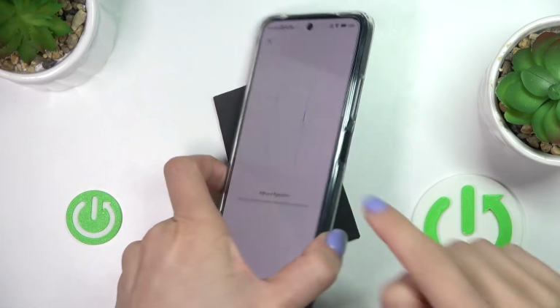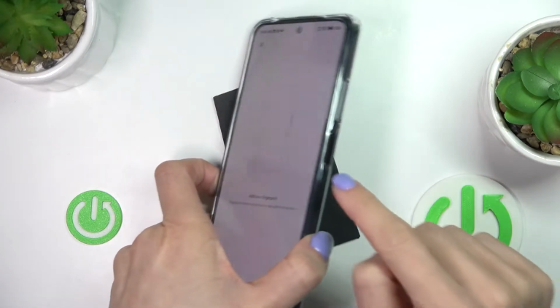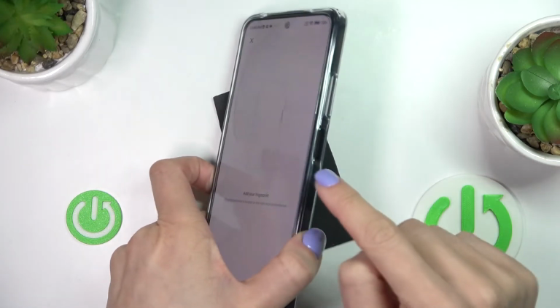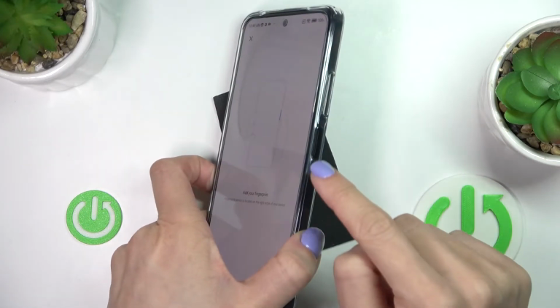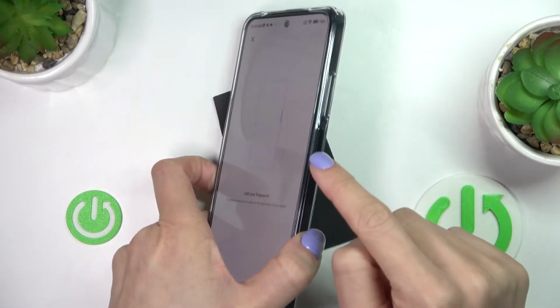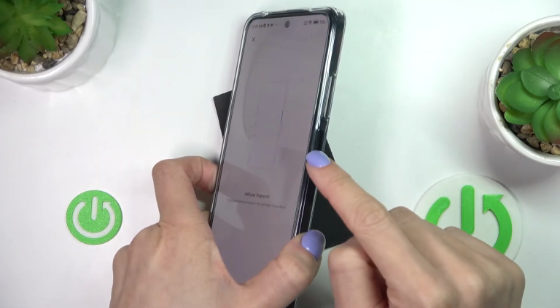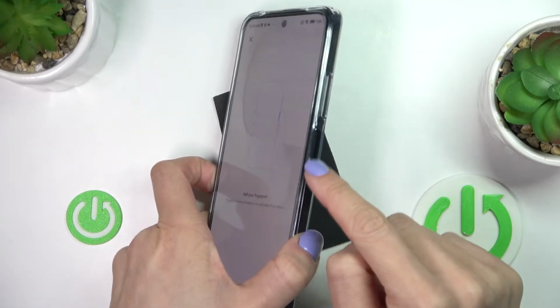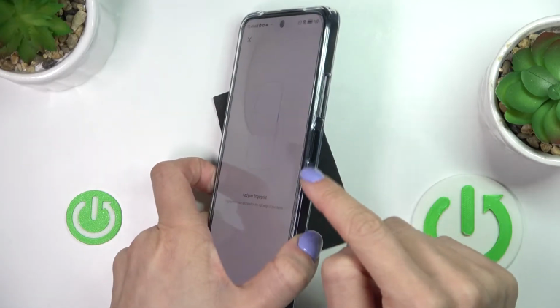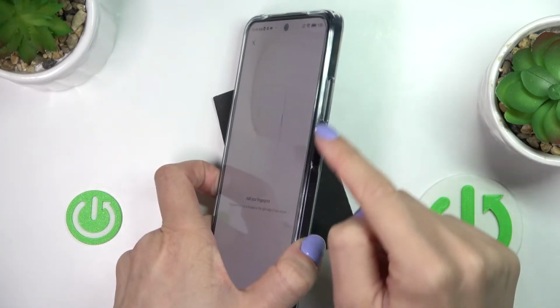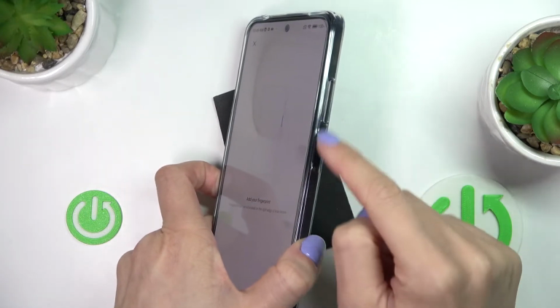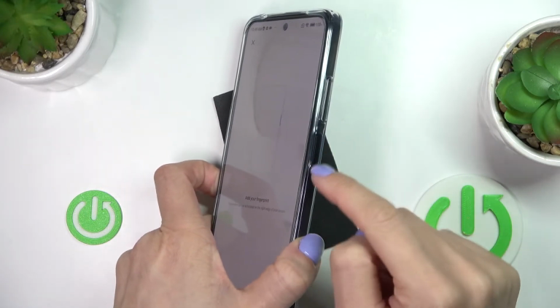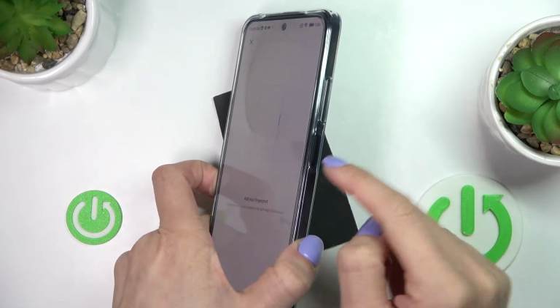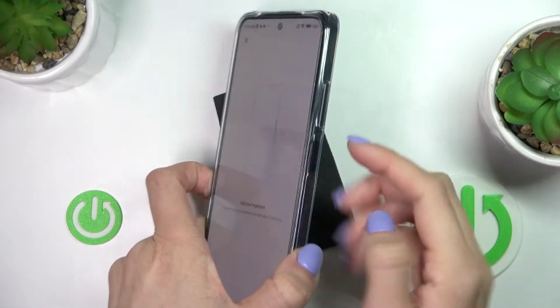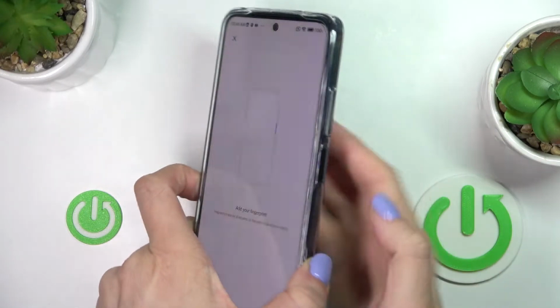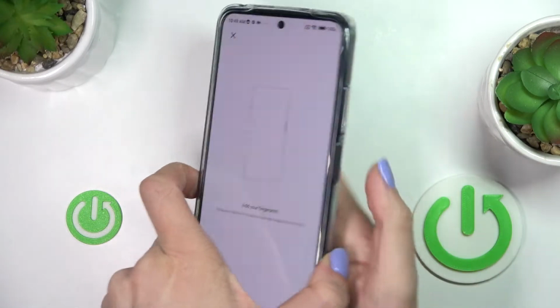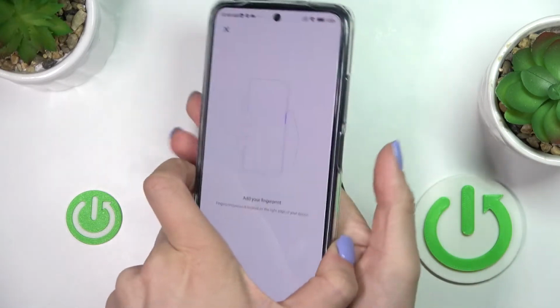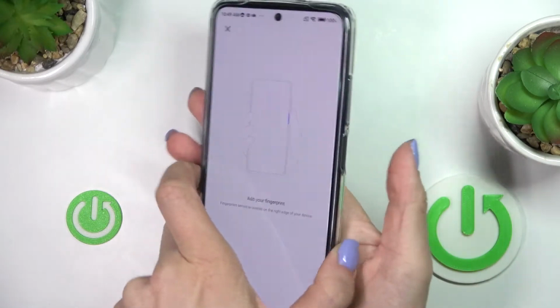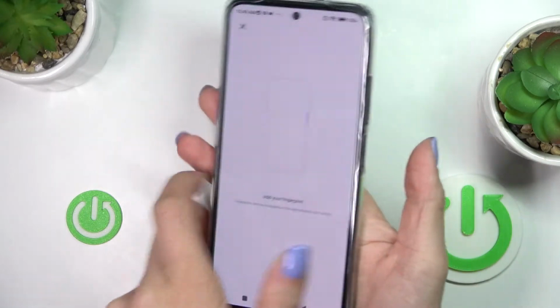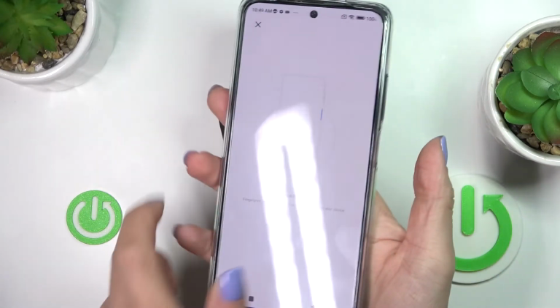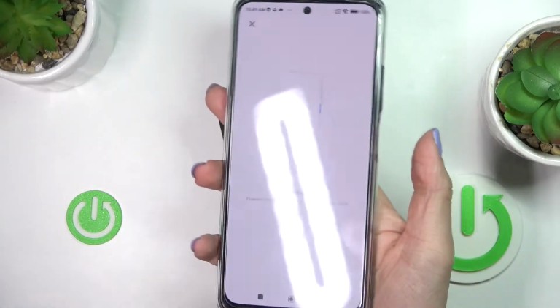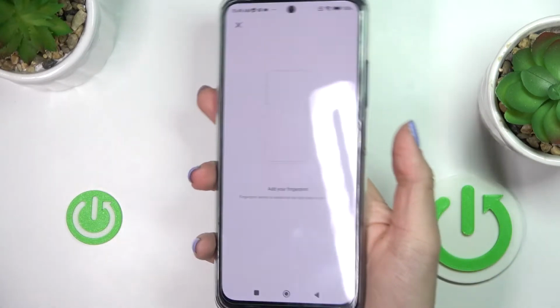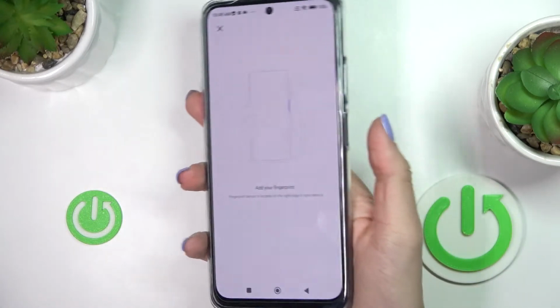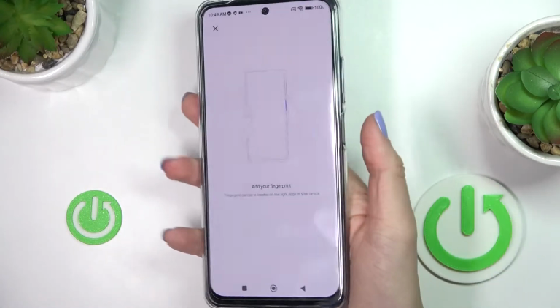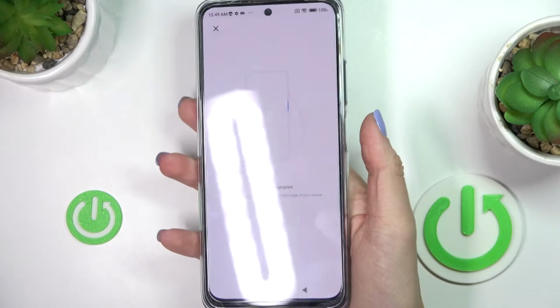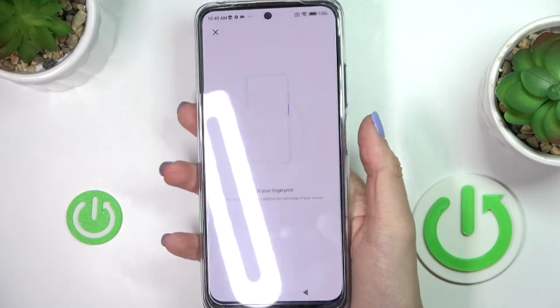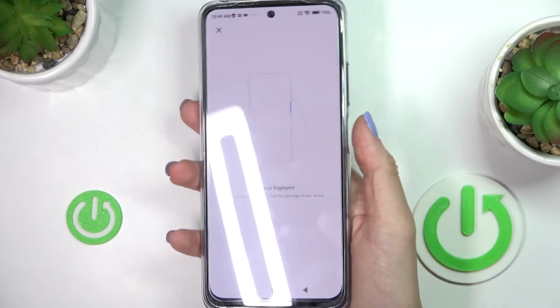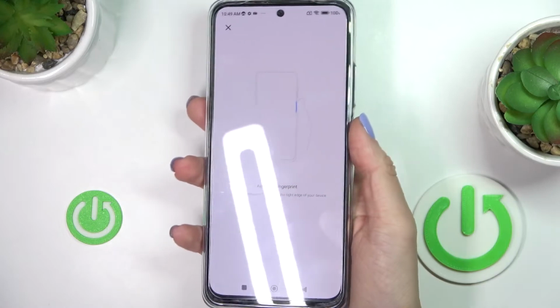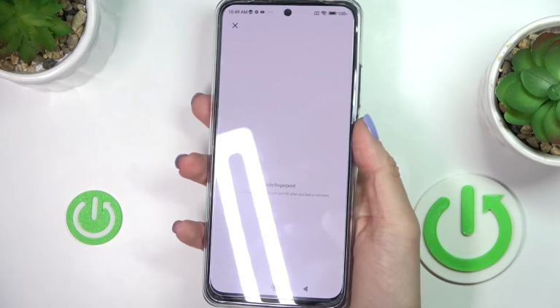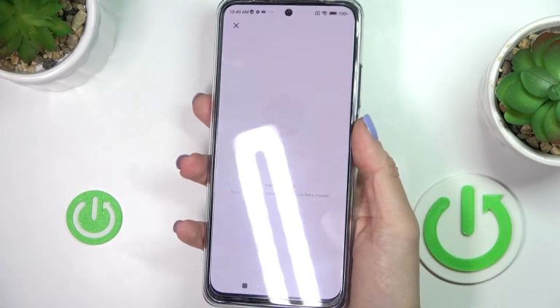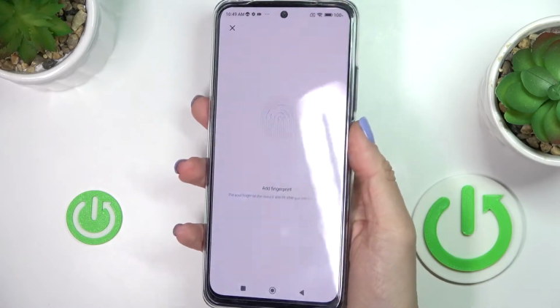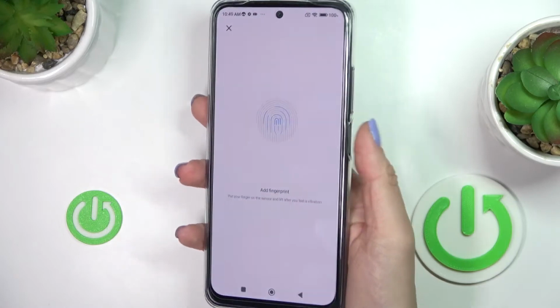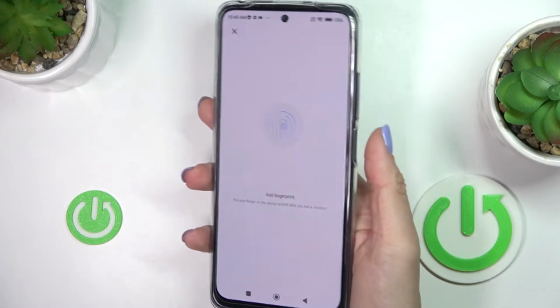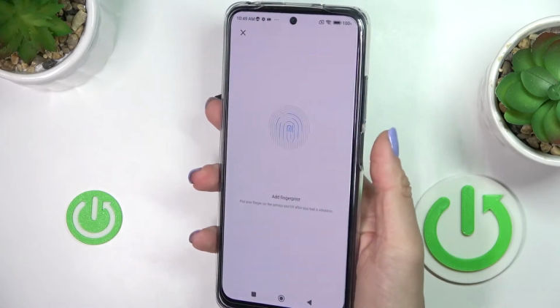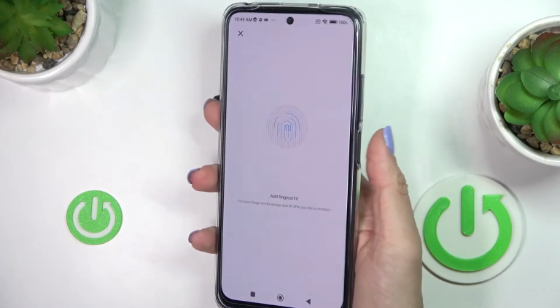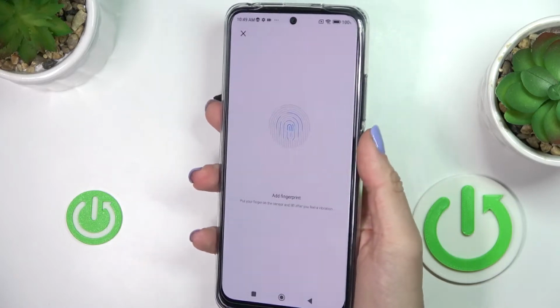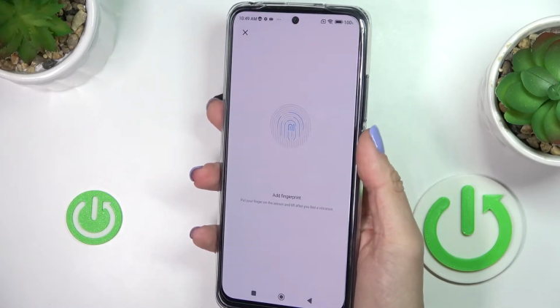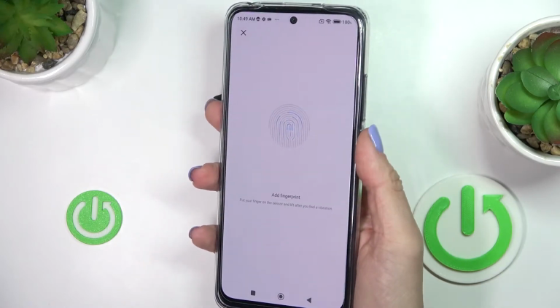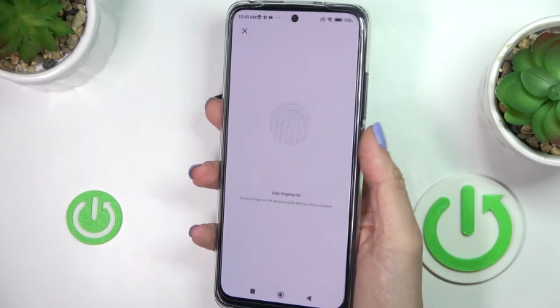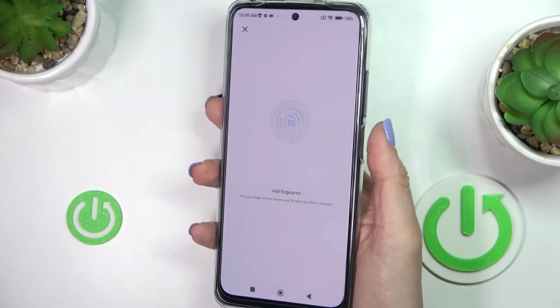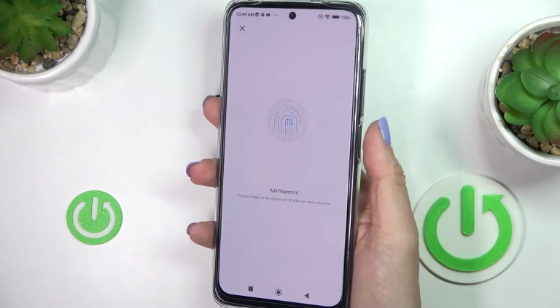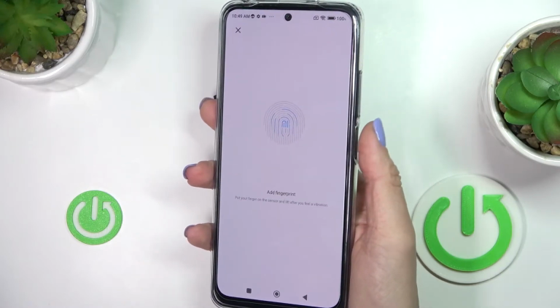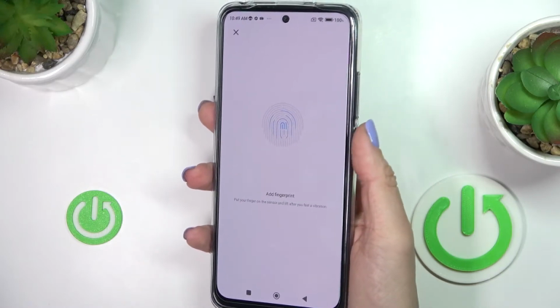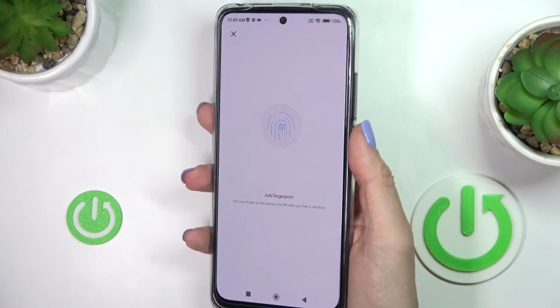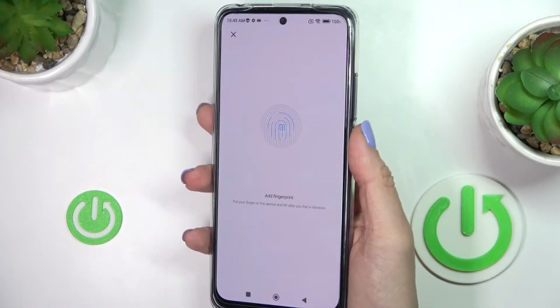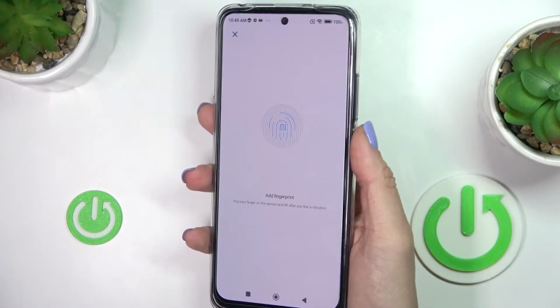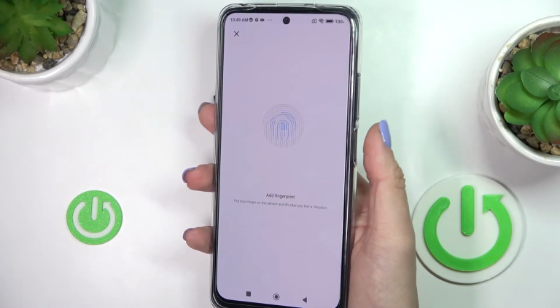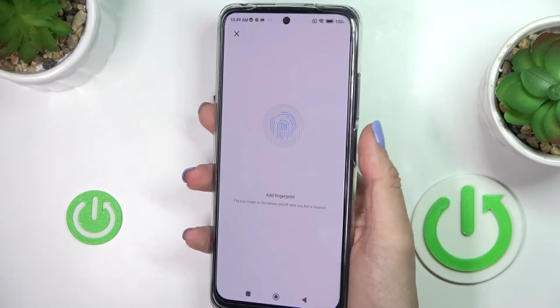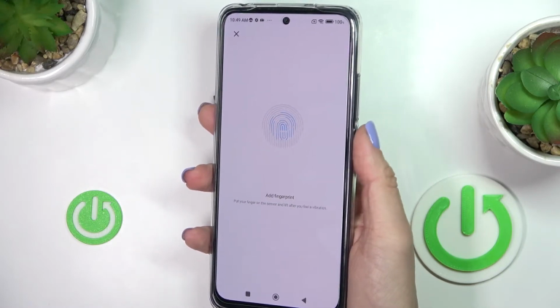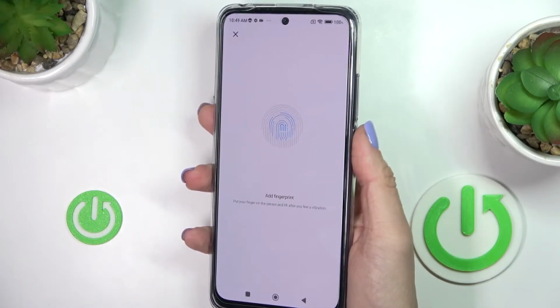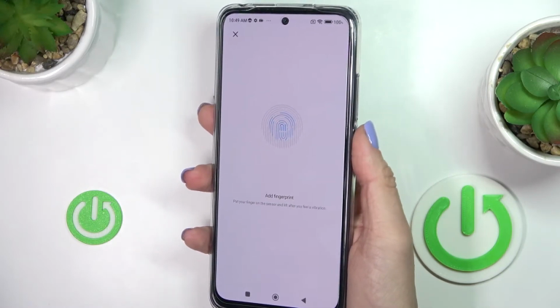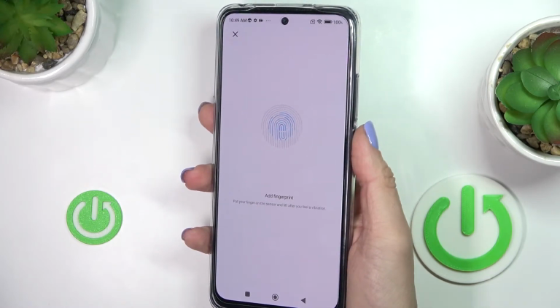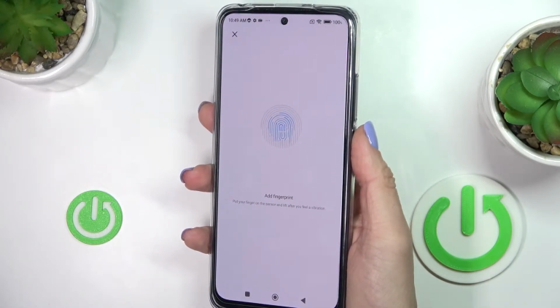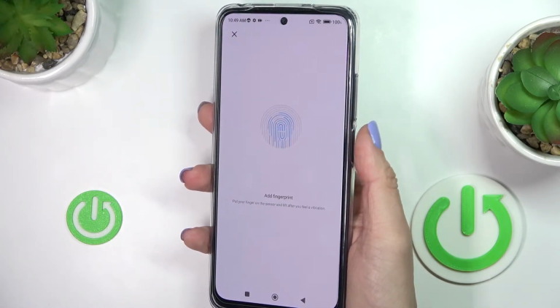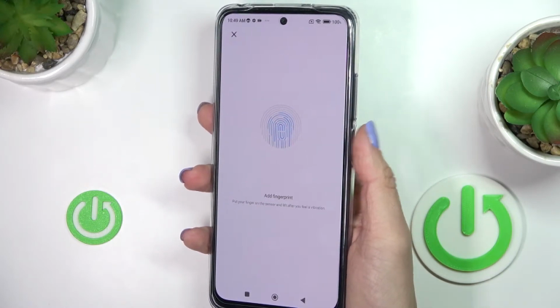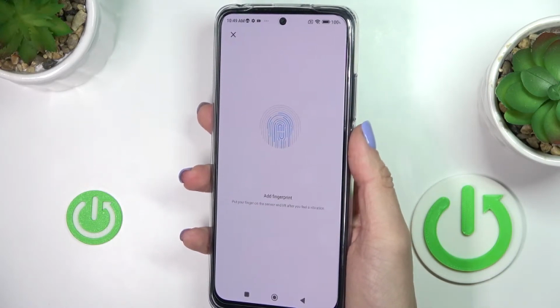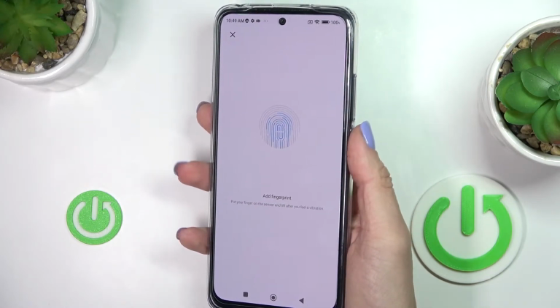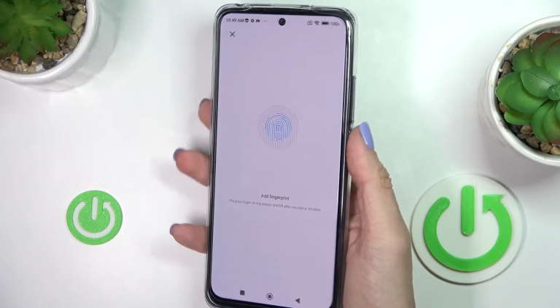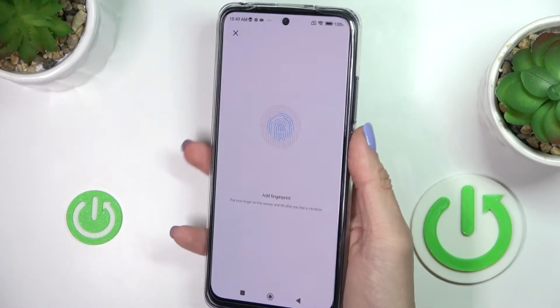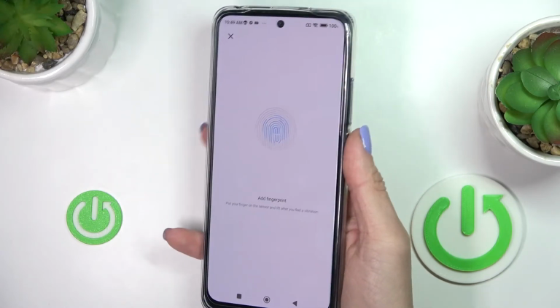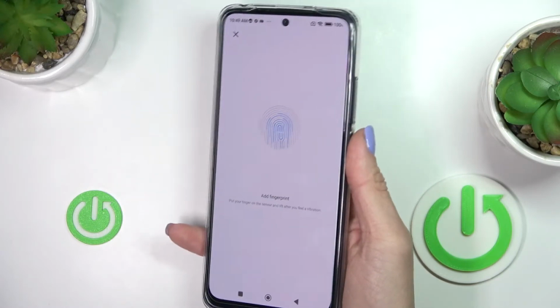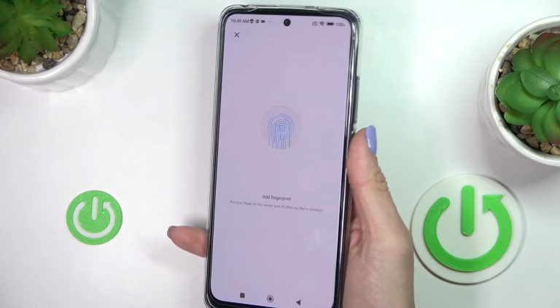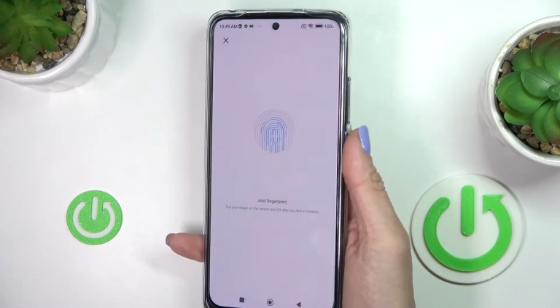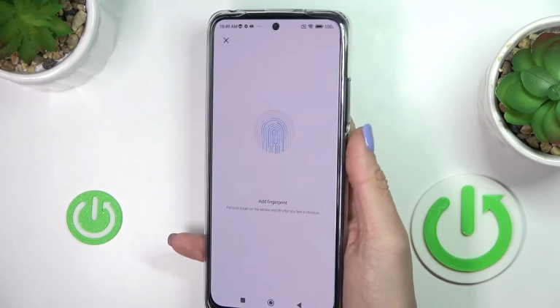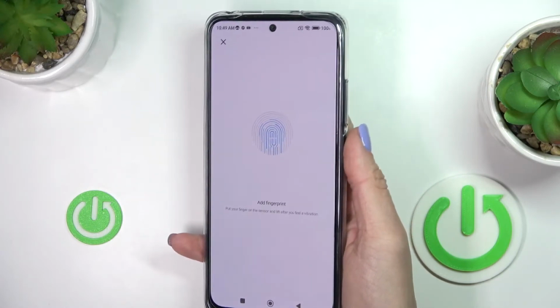Now here's your fingerprint sensor. You need to place your finger right here until your fingerprint is fully added.